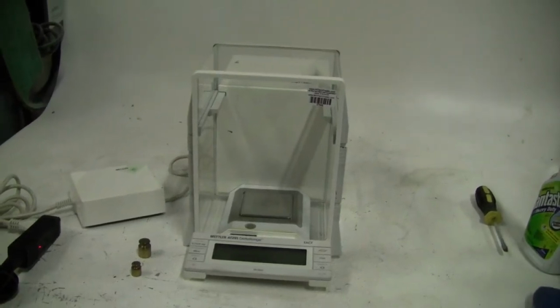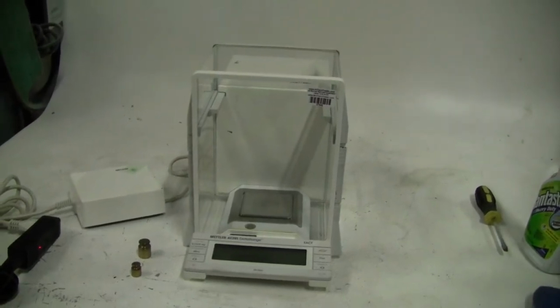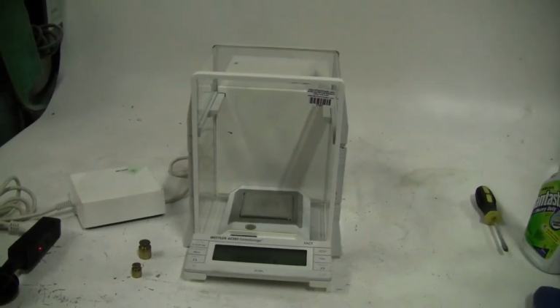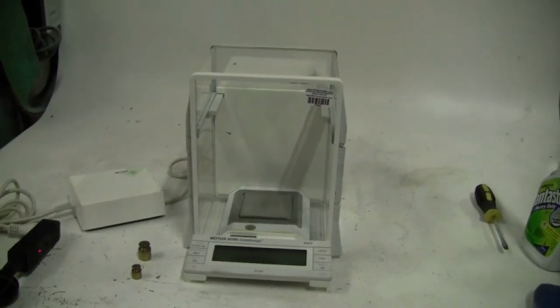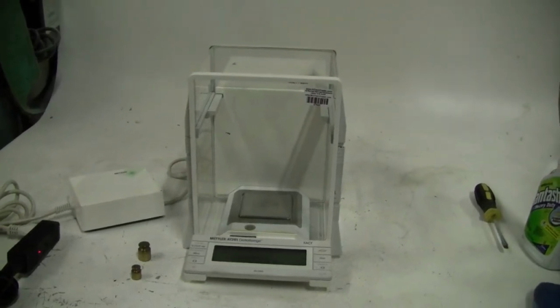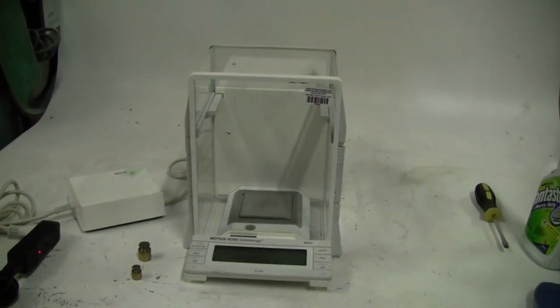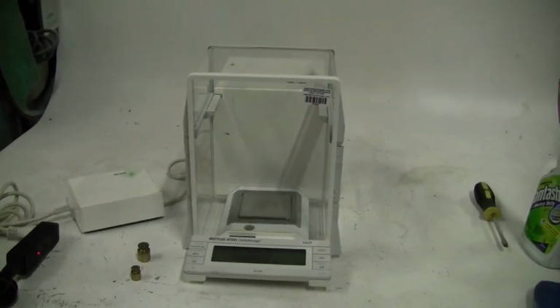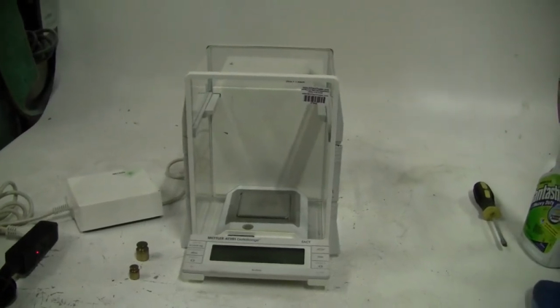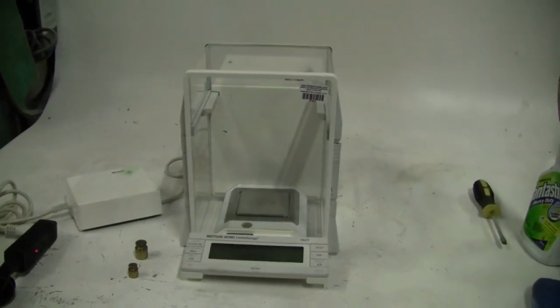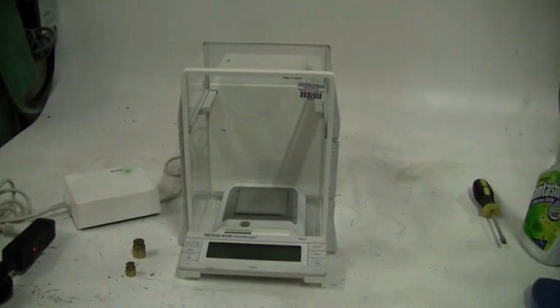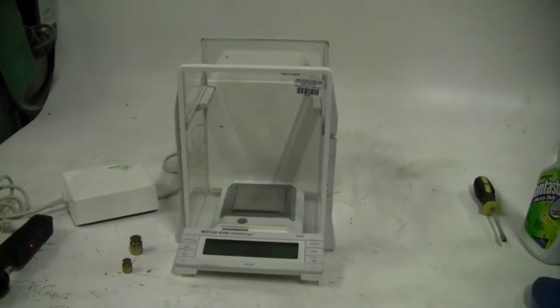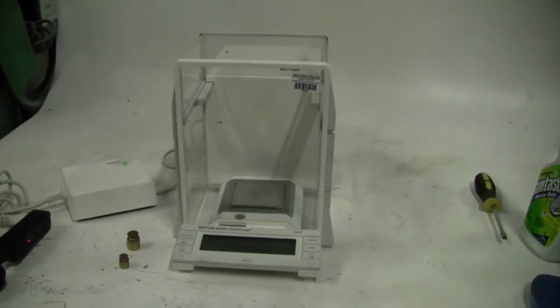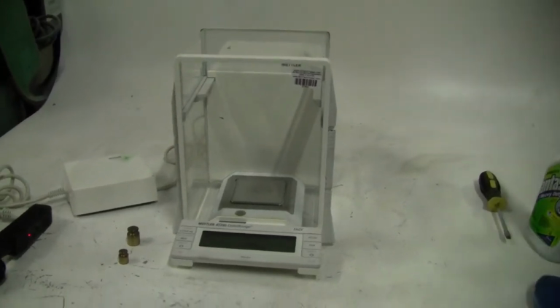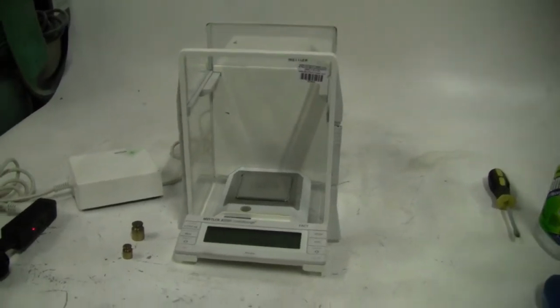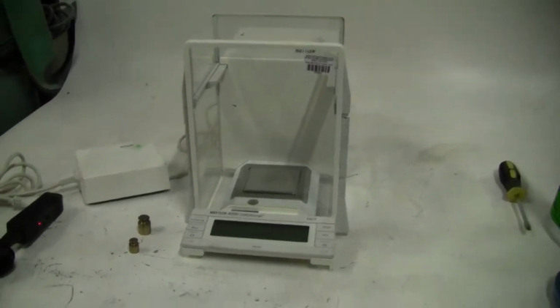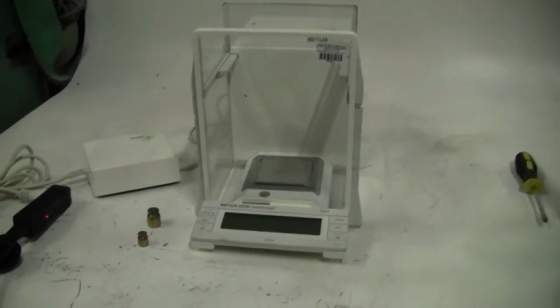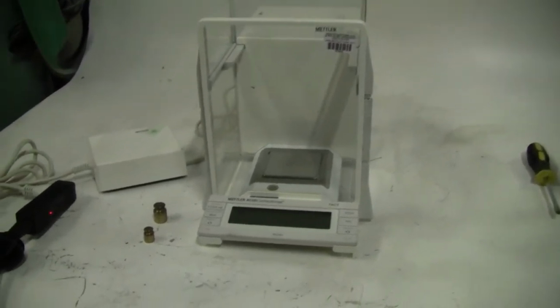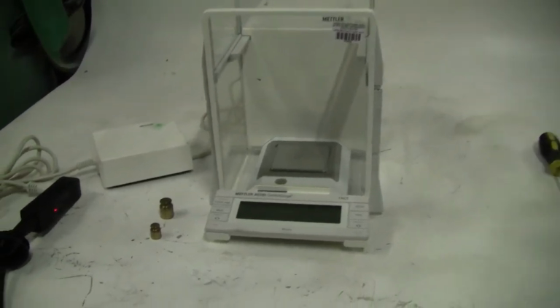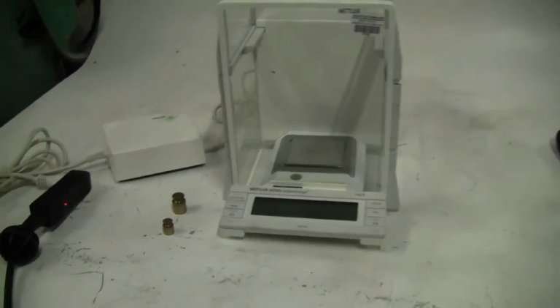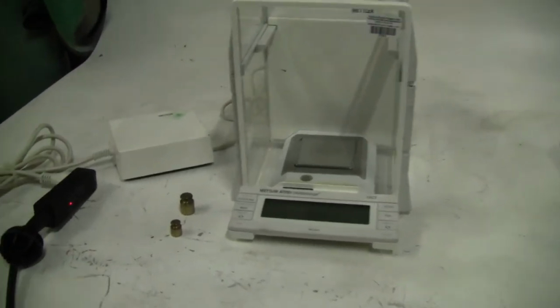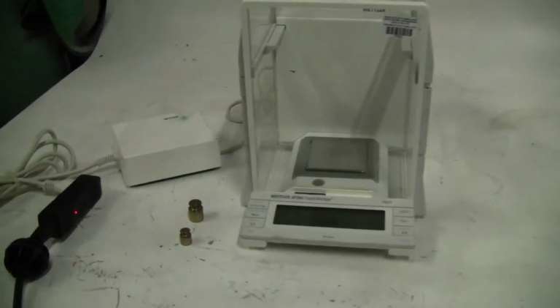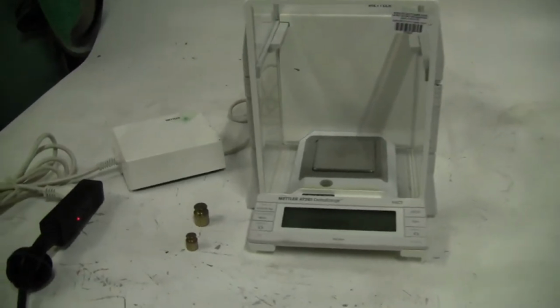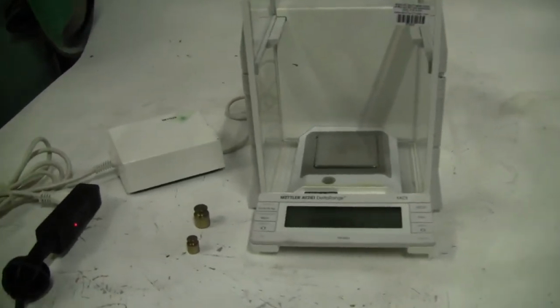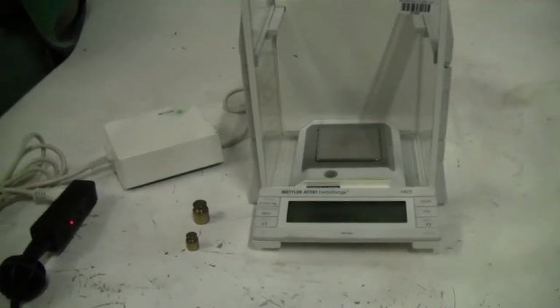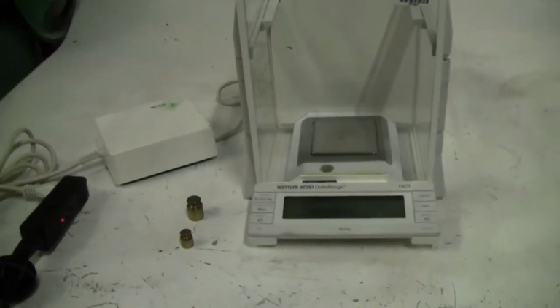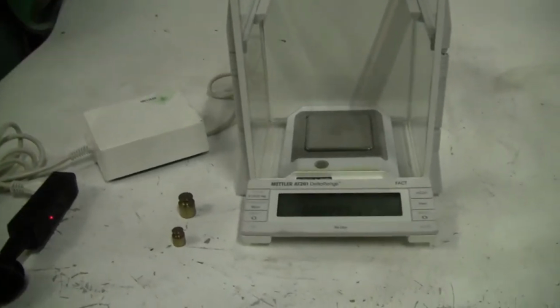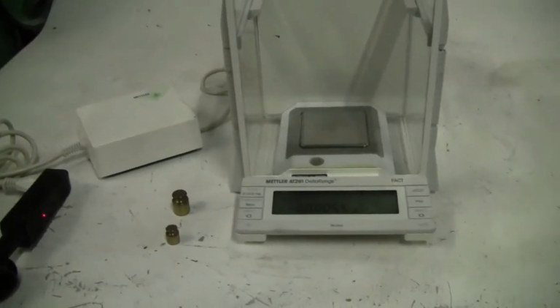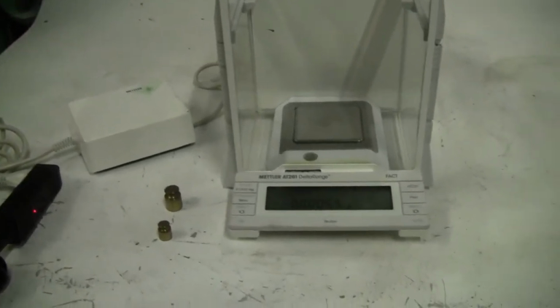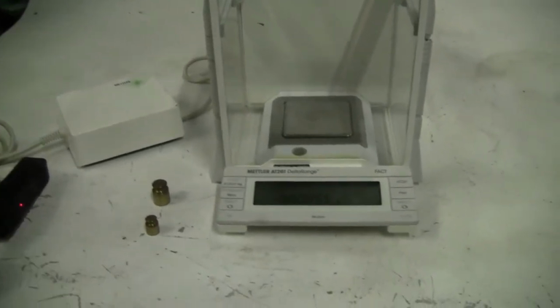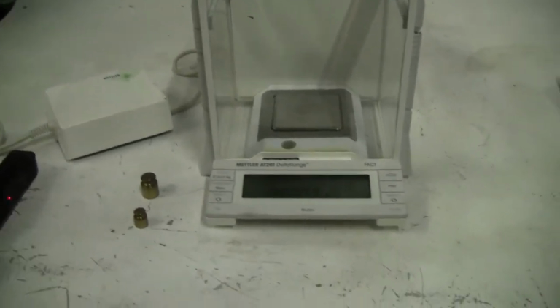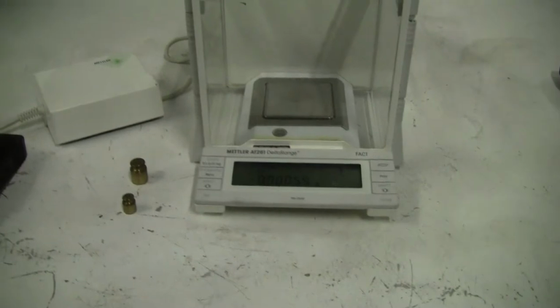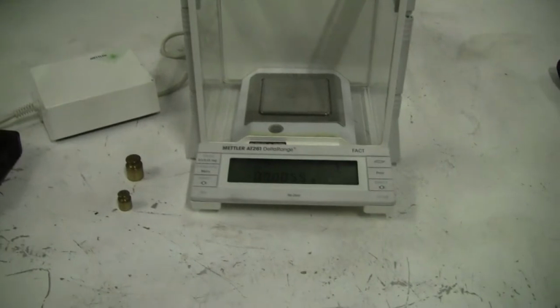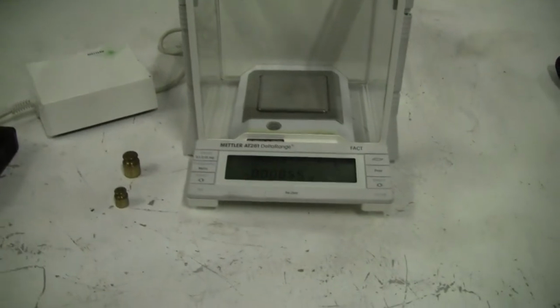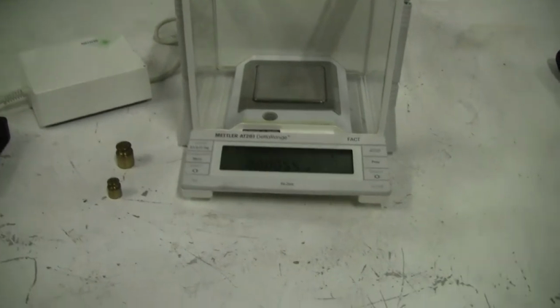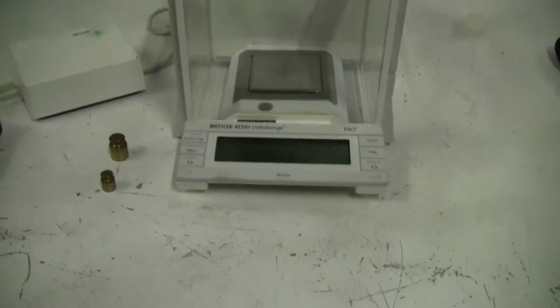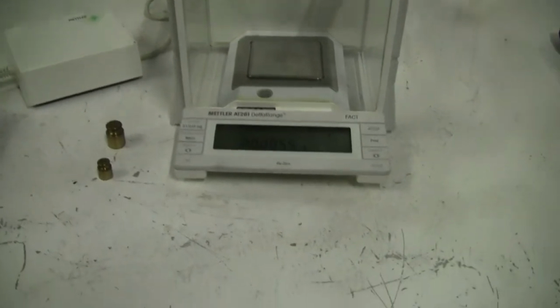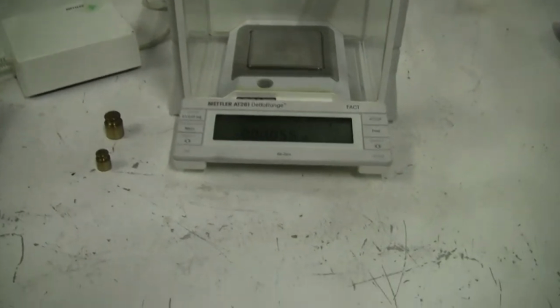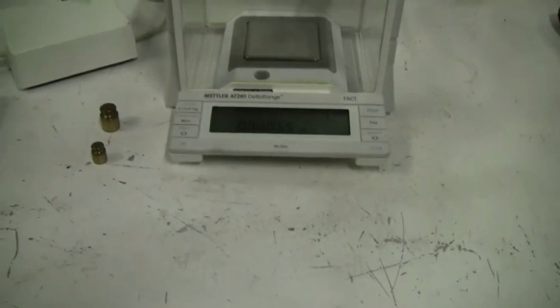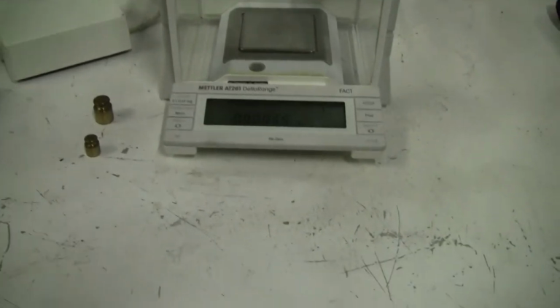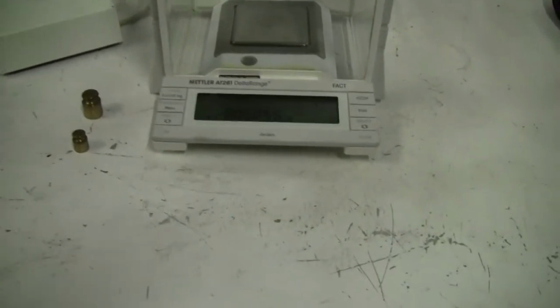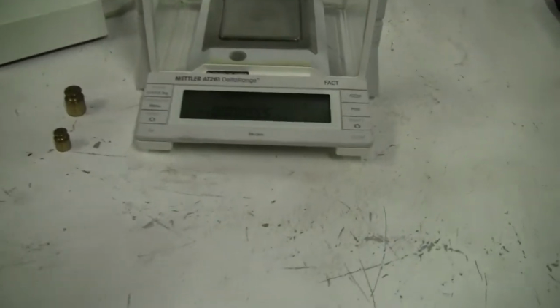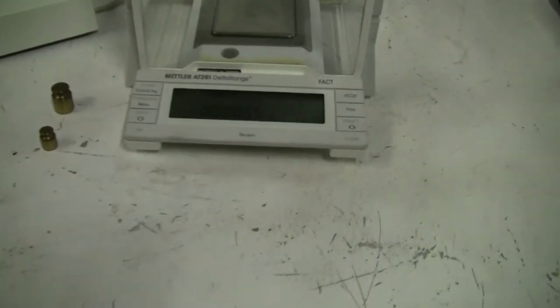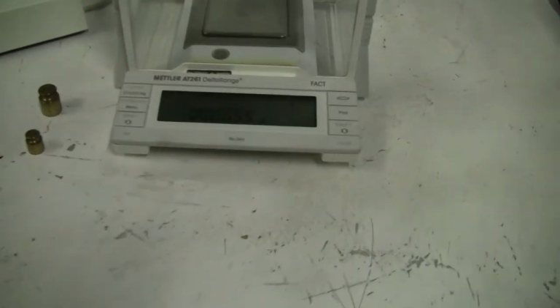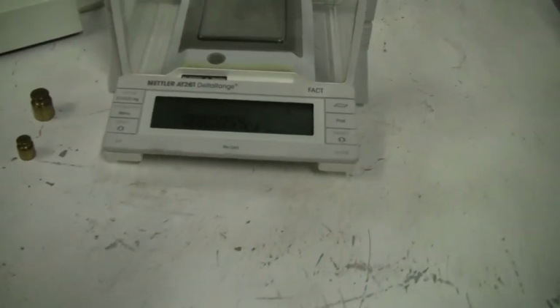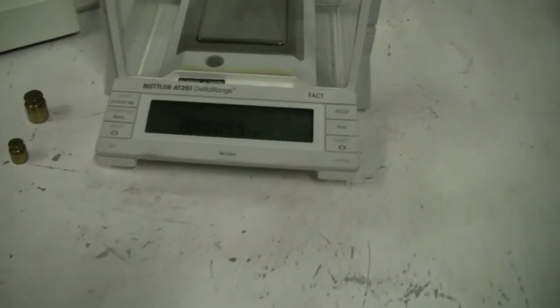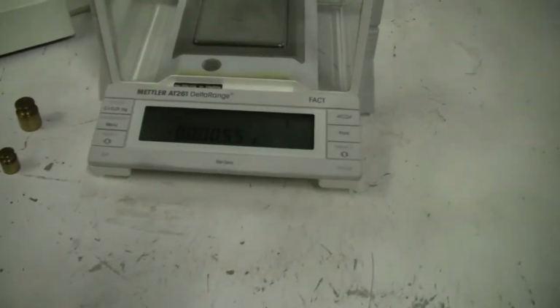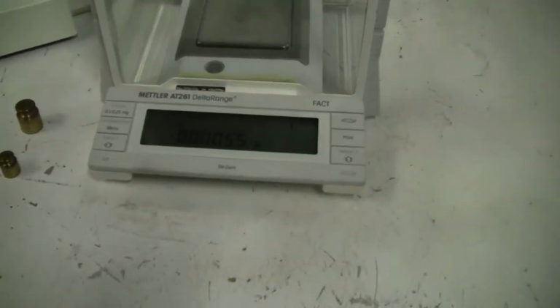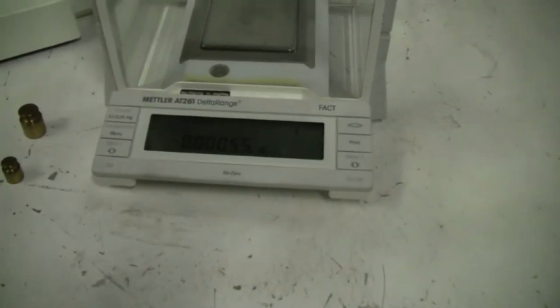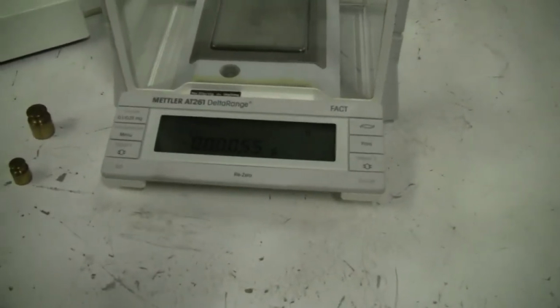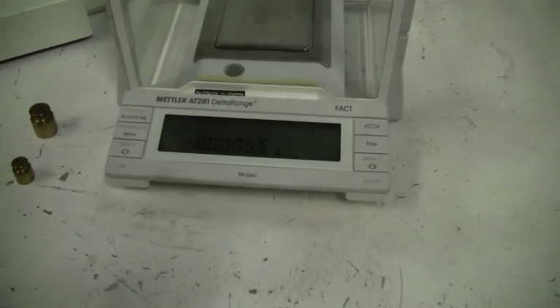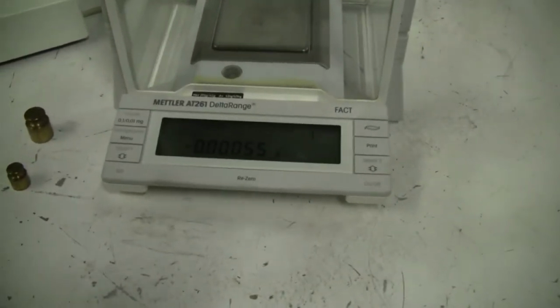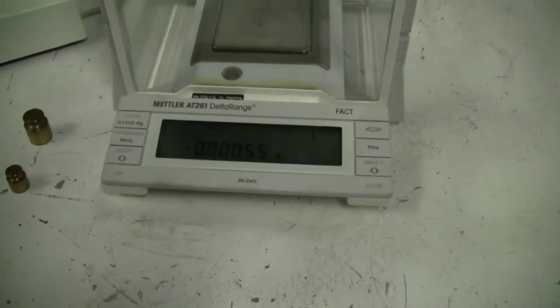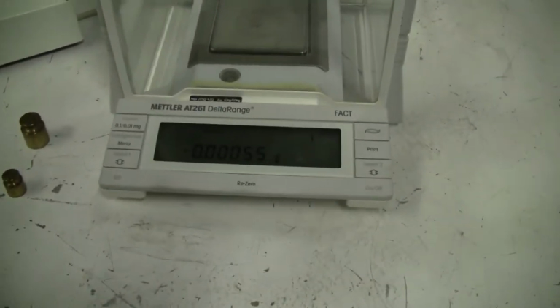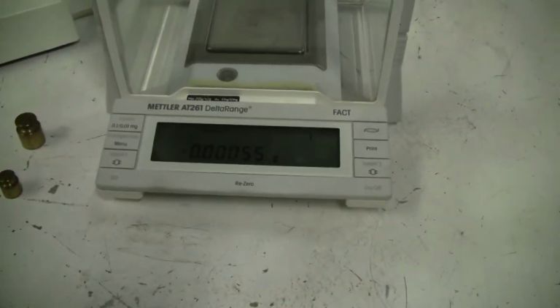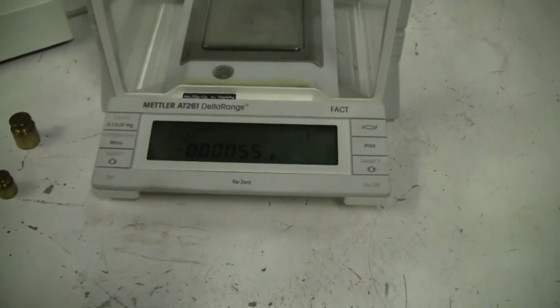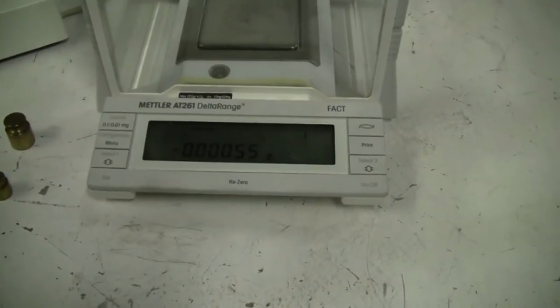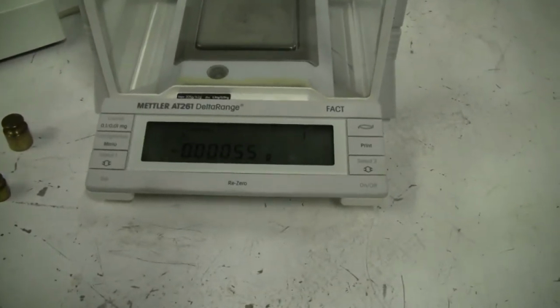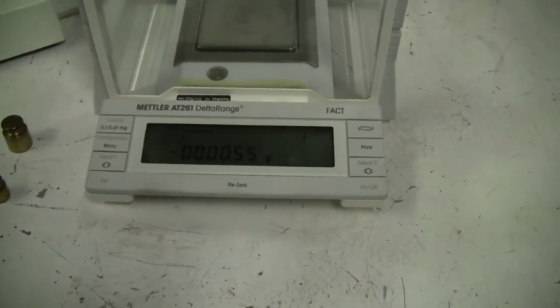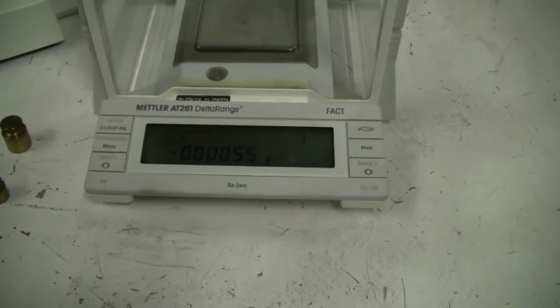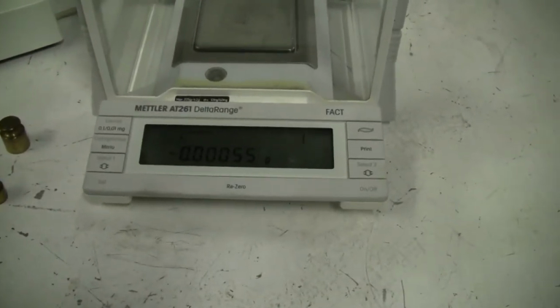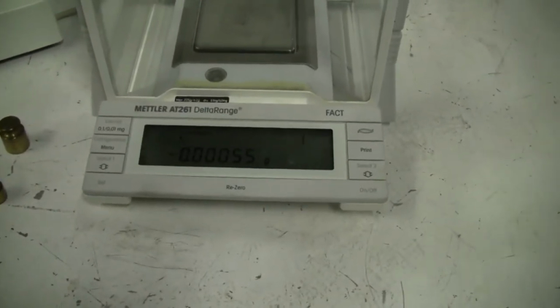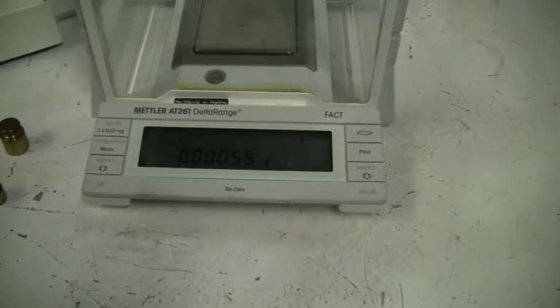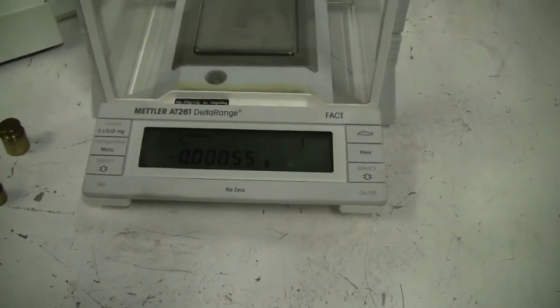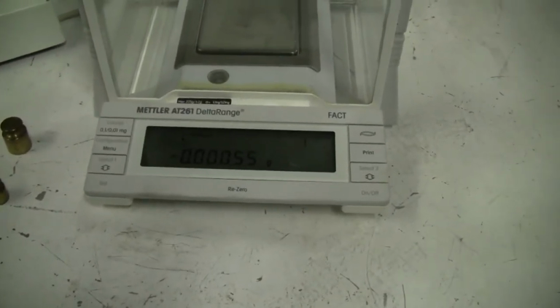Hi, it's Jim from HitechTrader. Today we're looking at a Mettler A261 Delta range analytical balance.